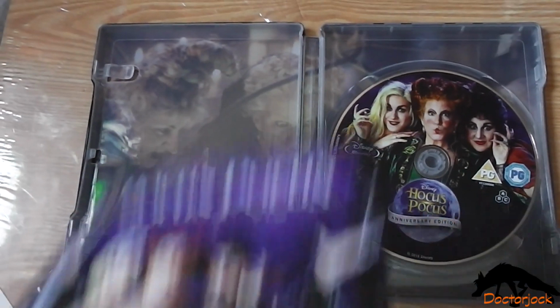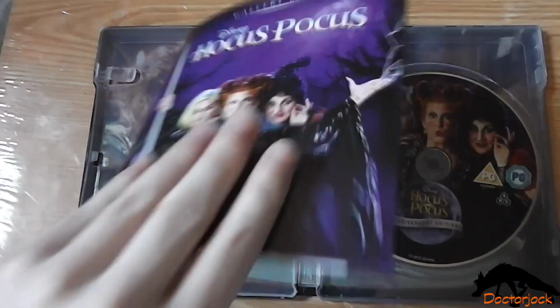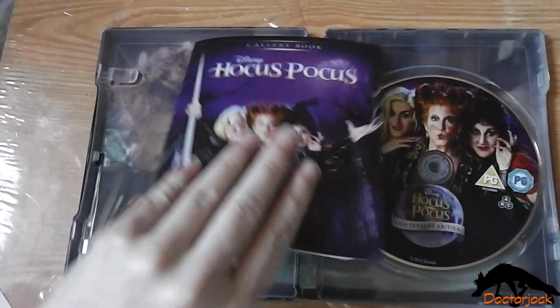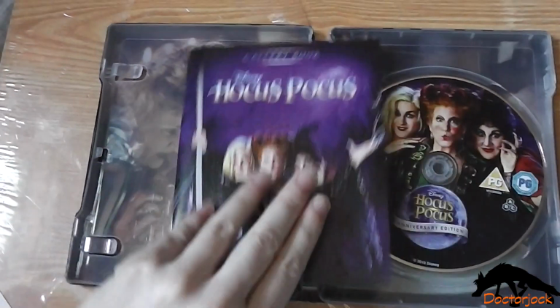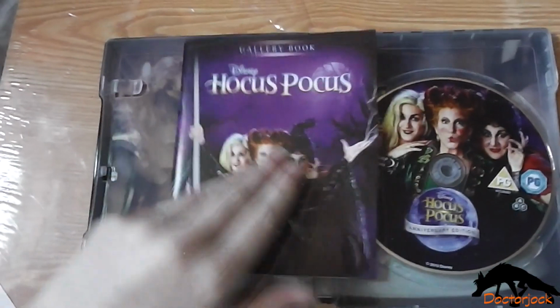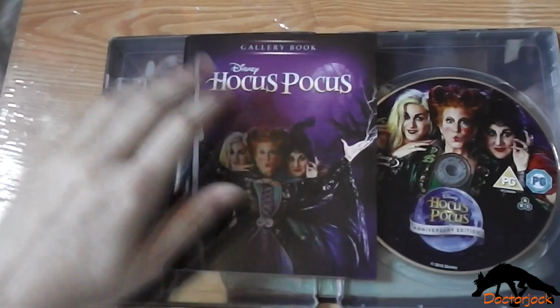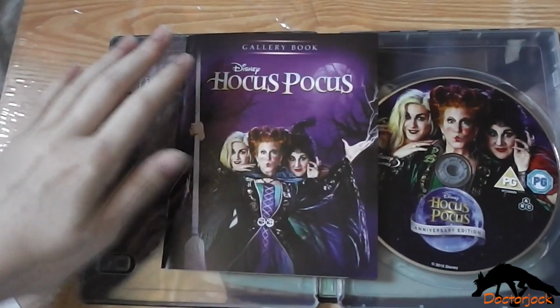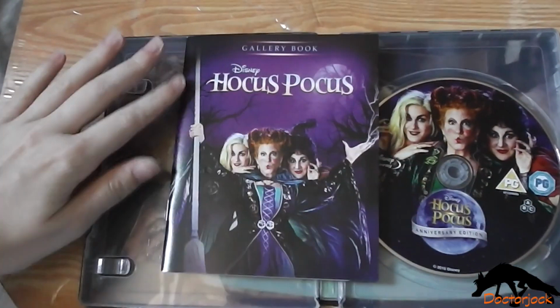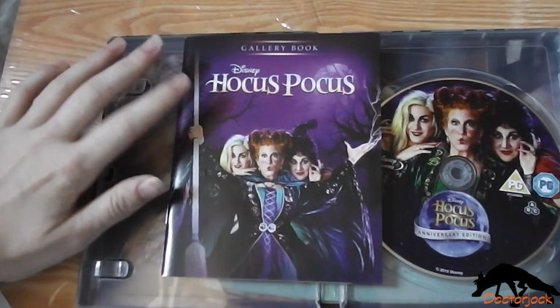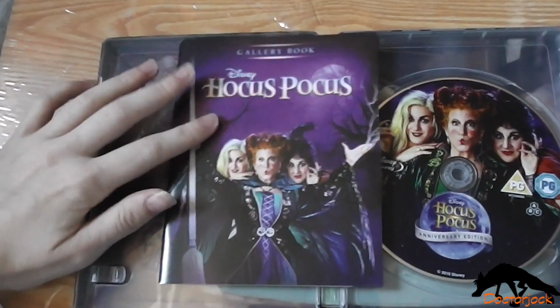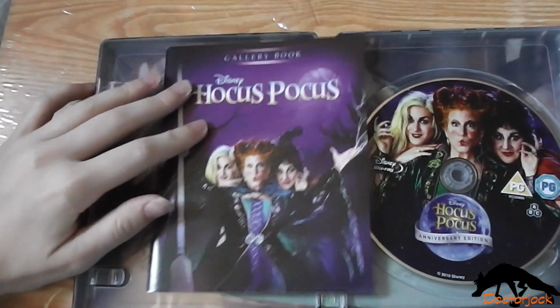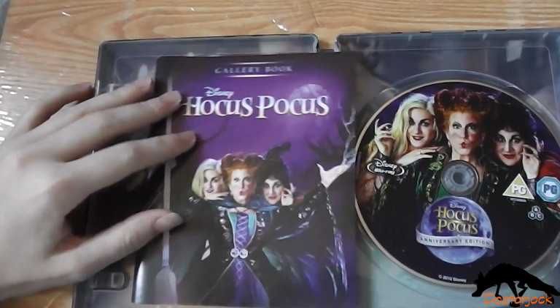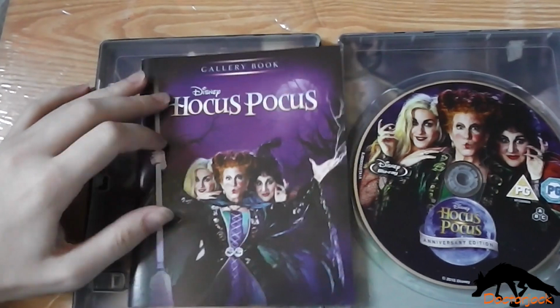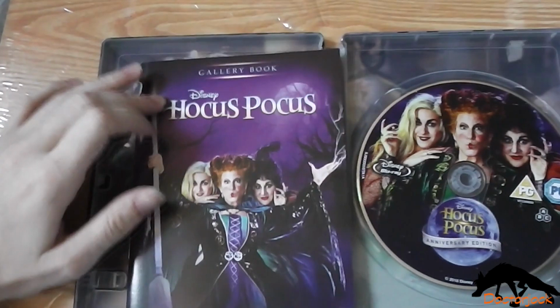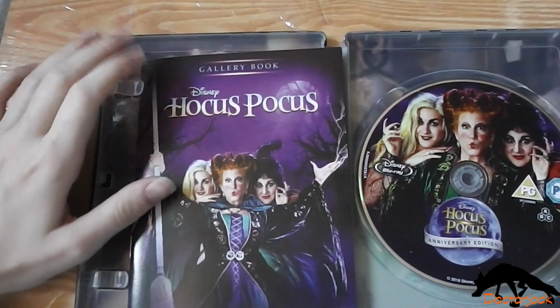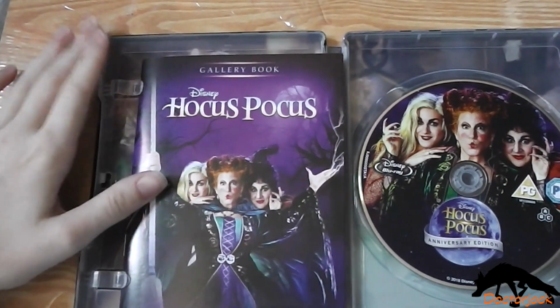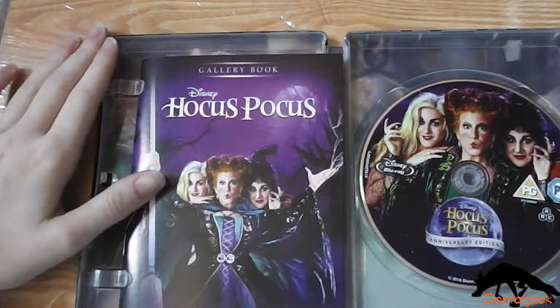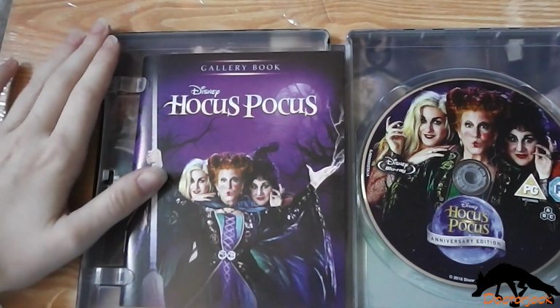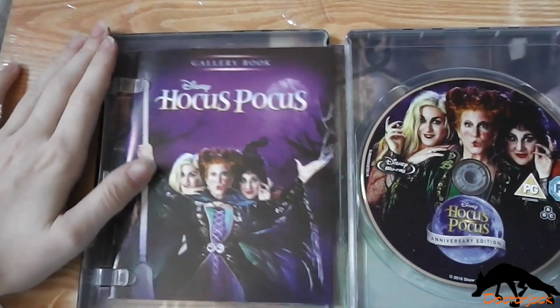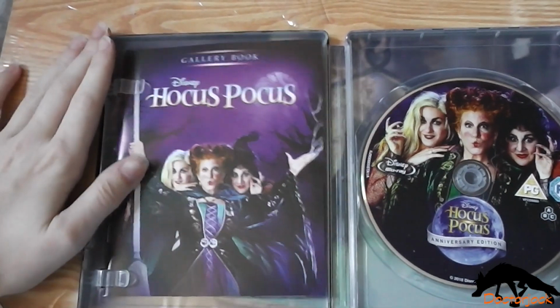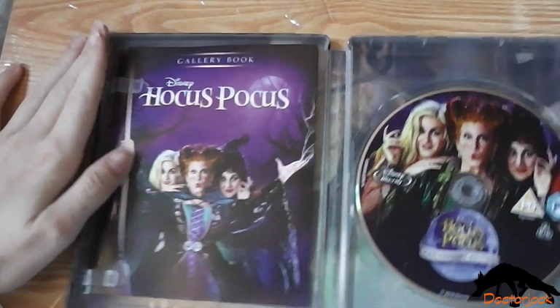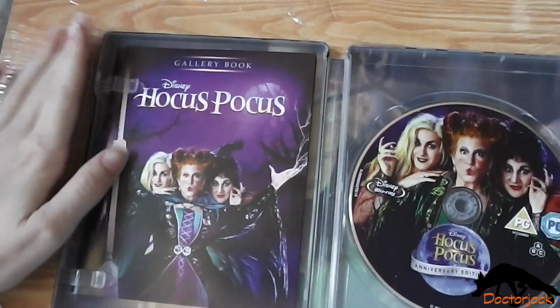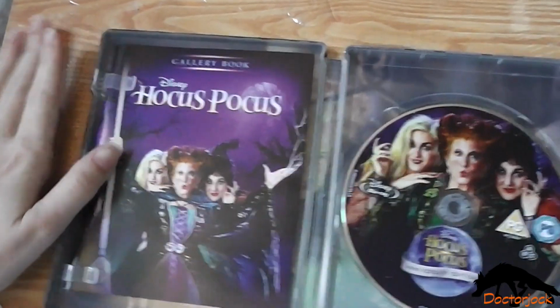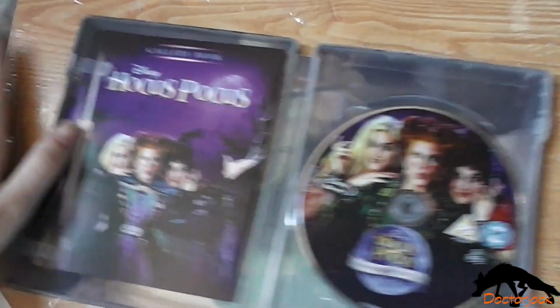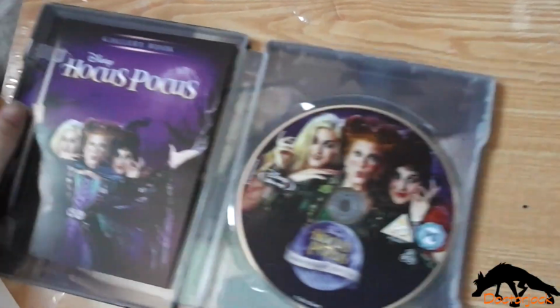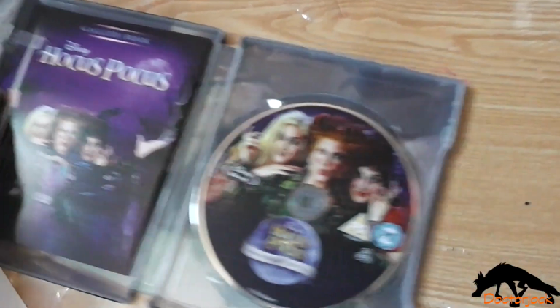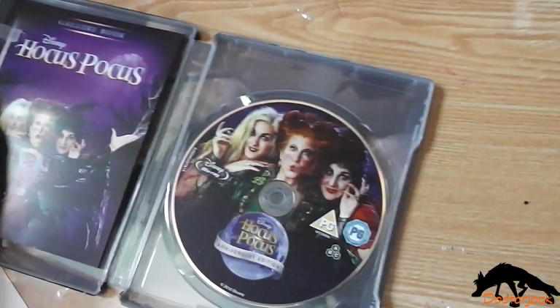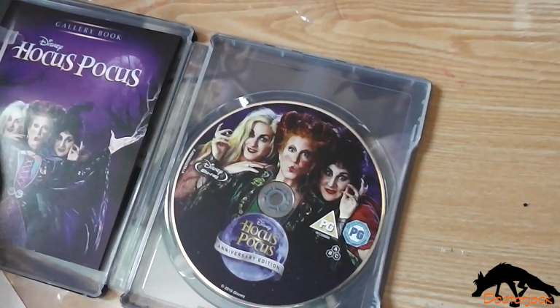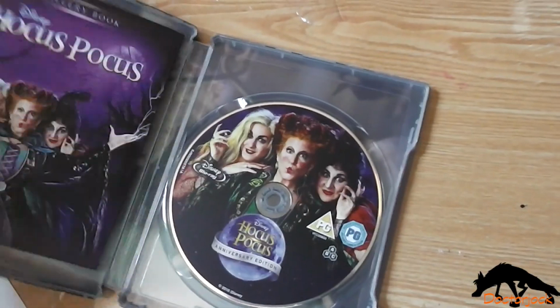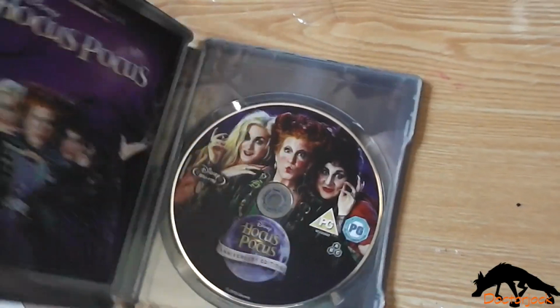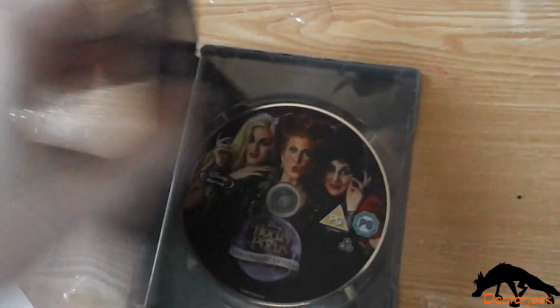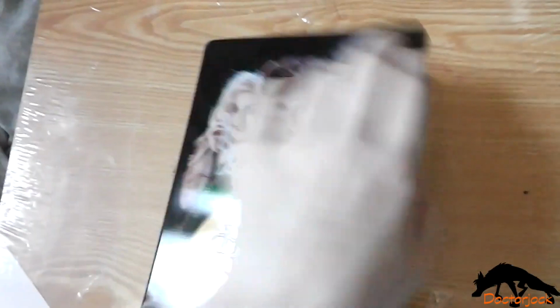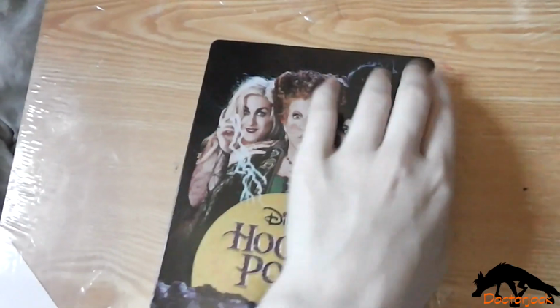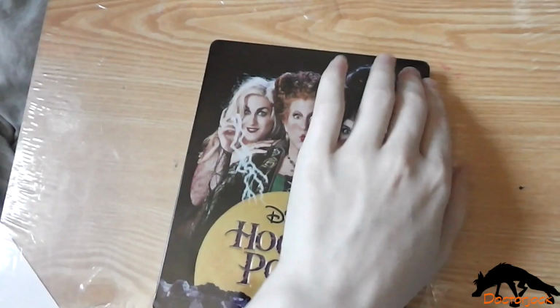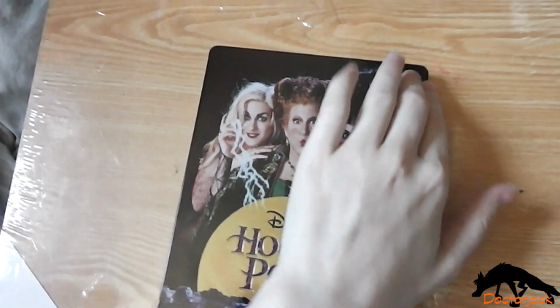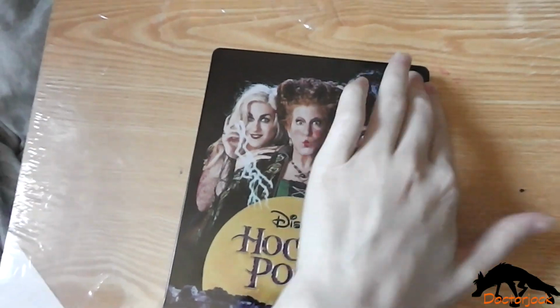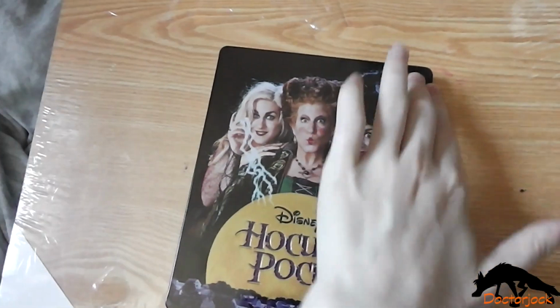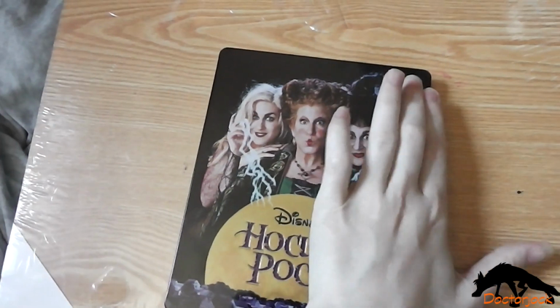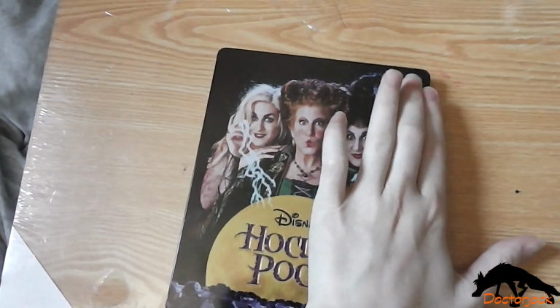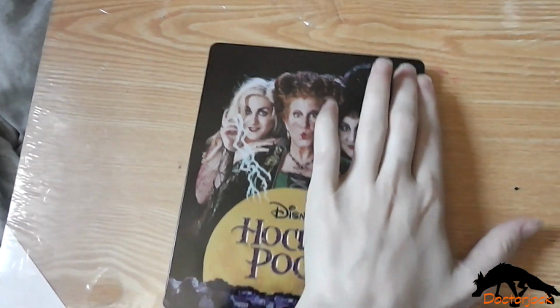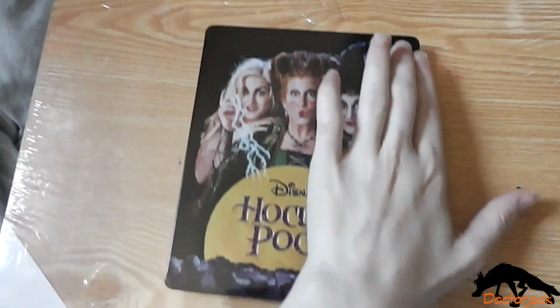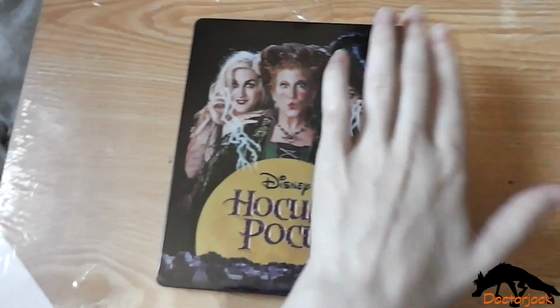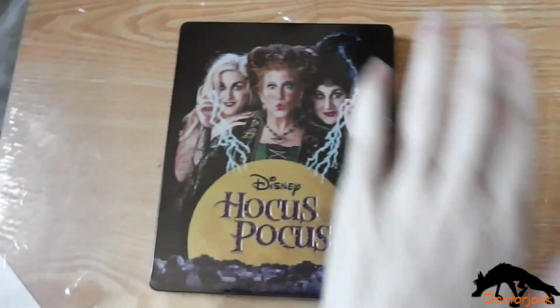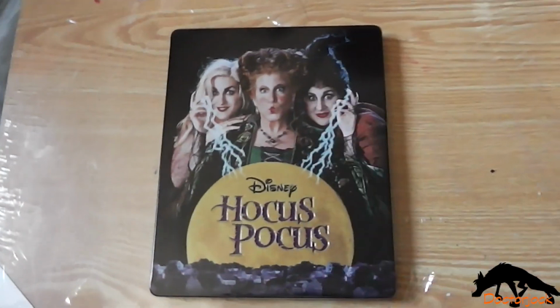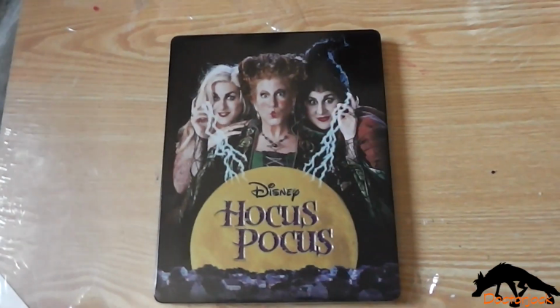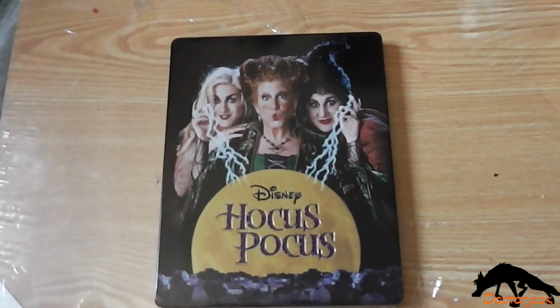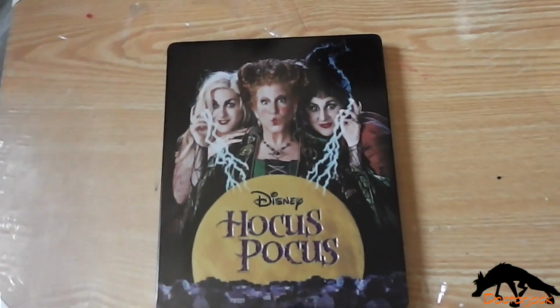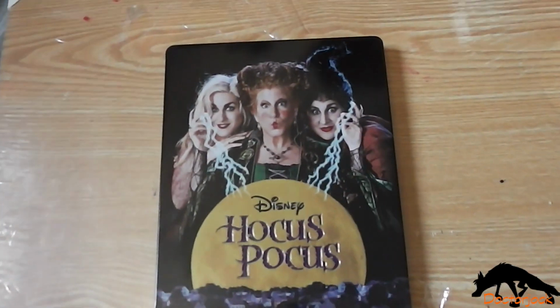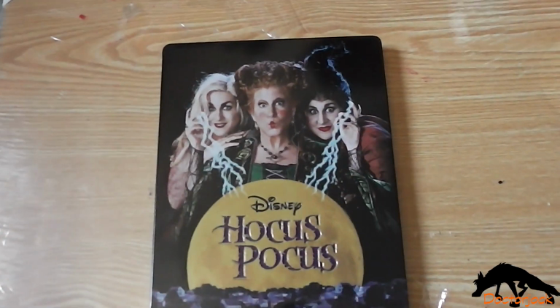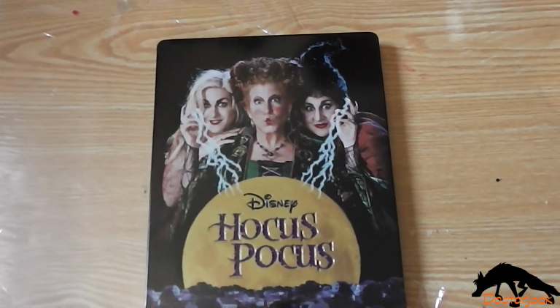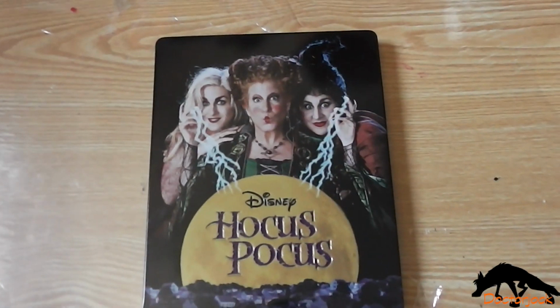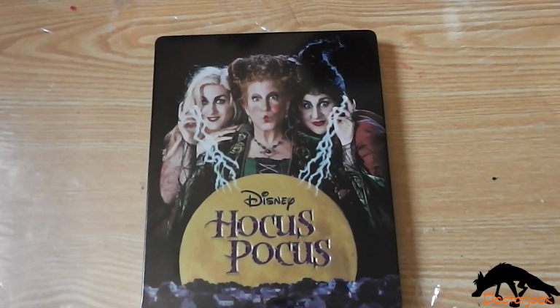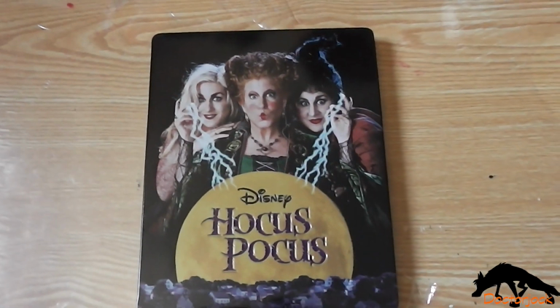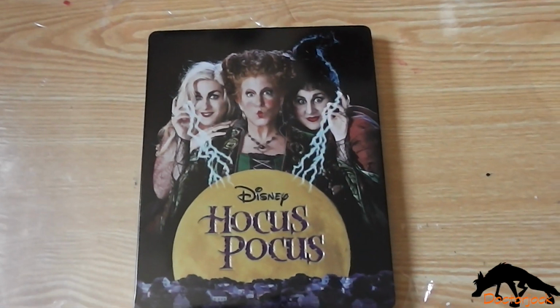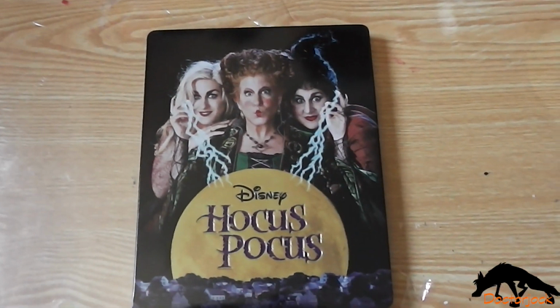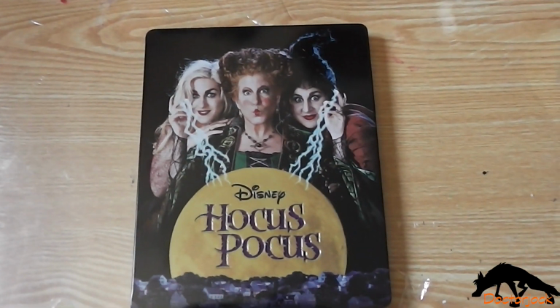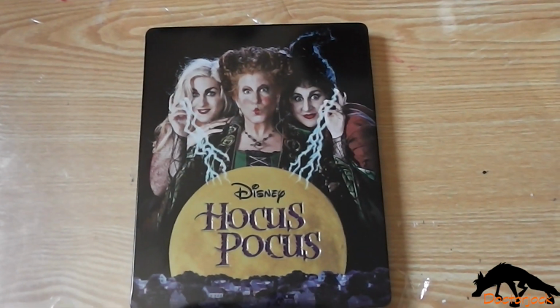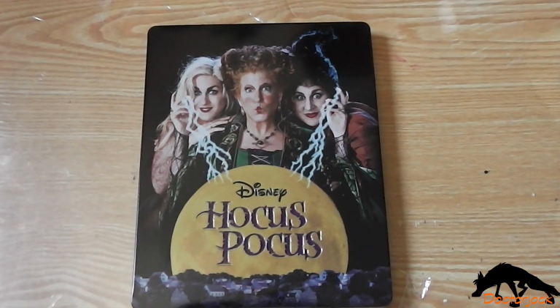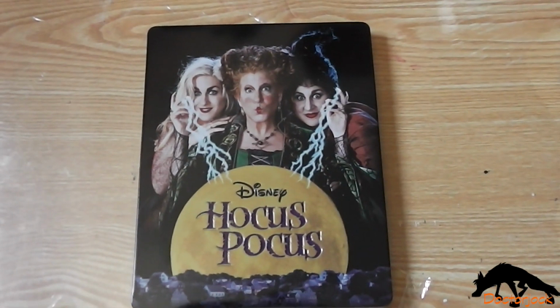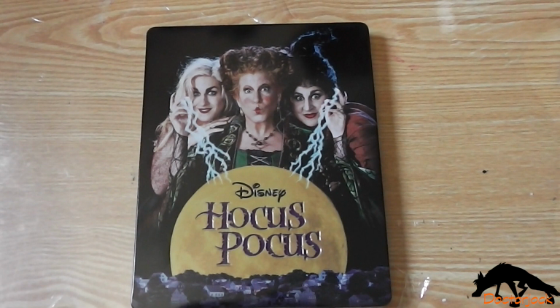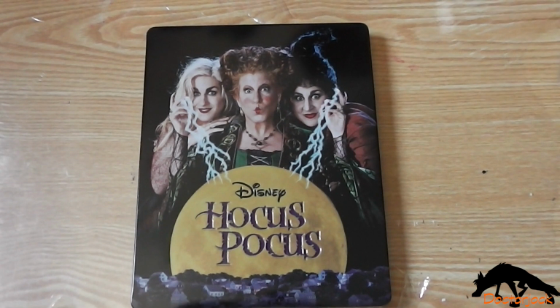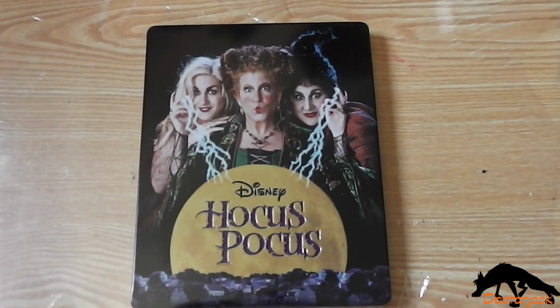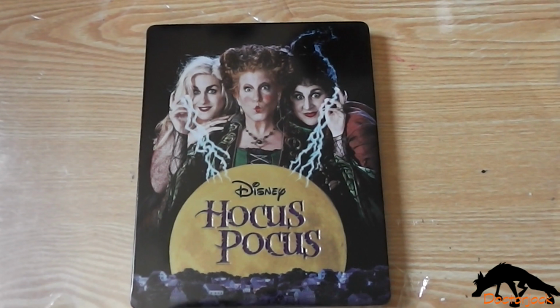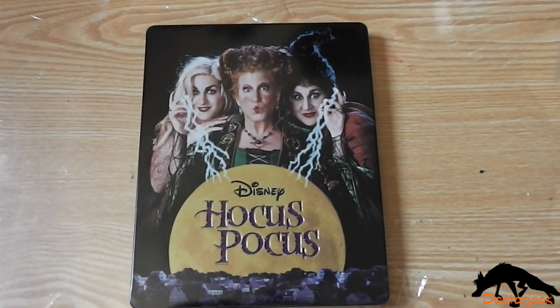So yeah, that was my unboxing of Hocus Pocus. Thanks for watching. Bye!